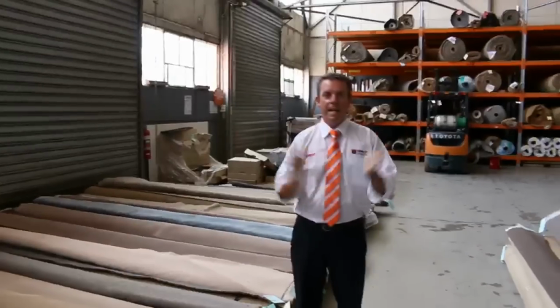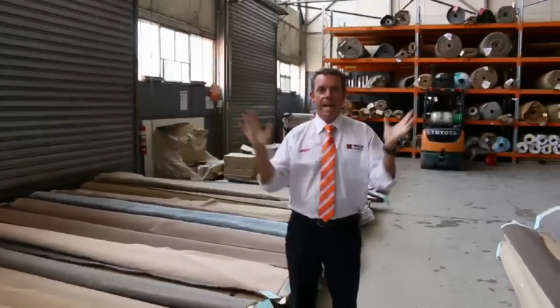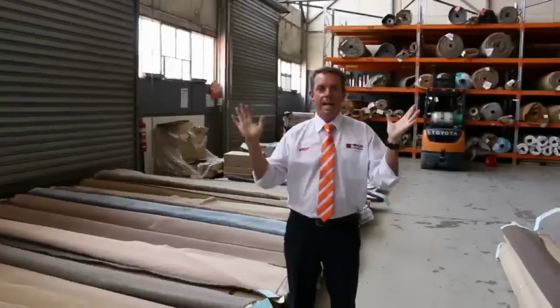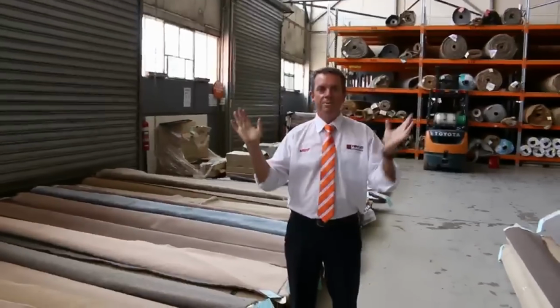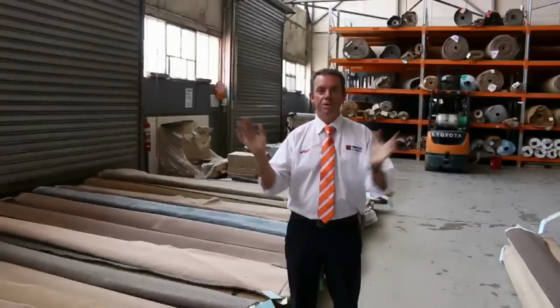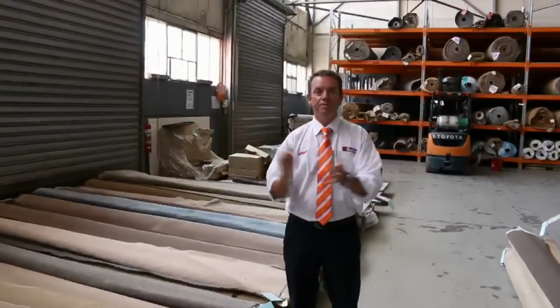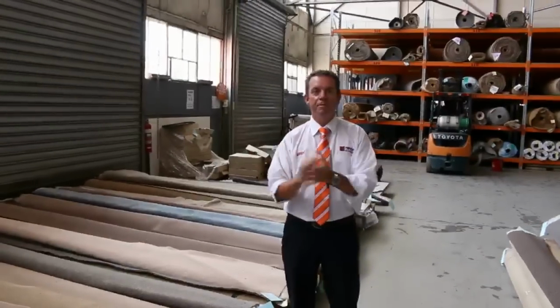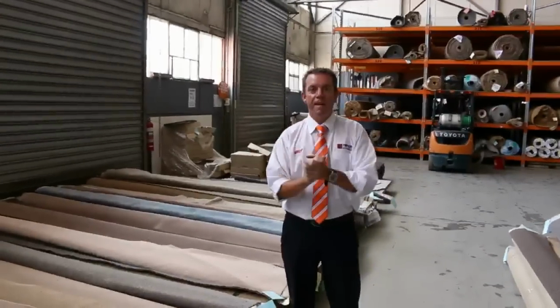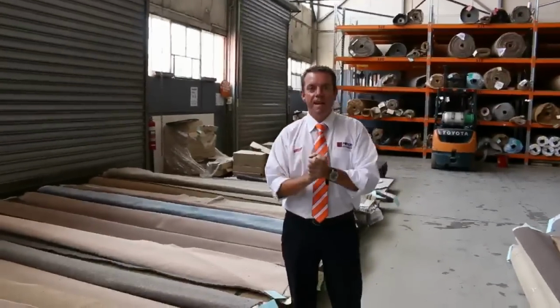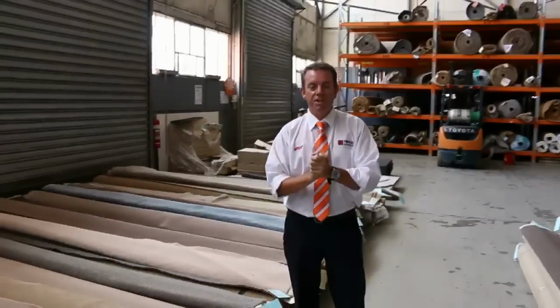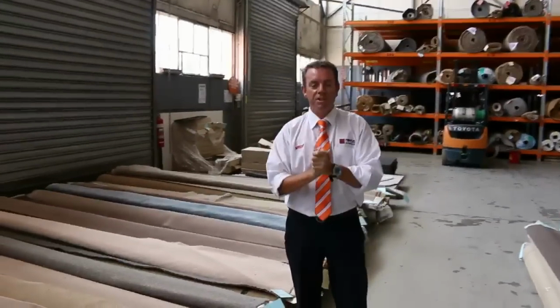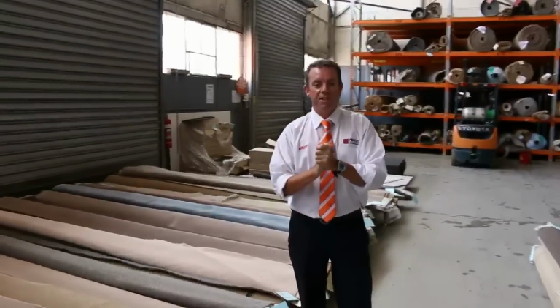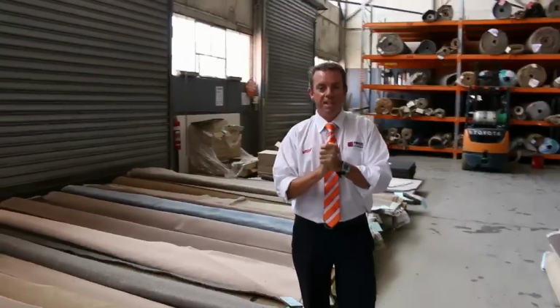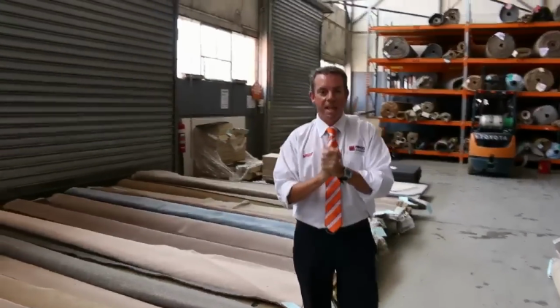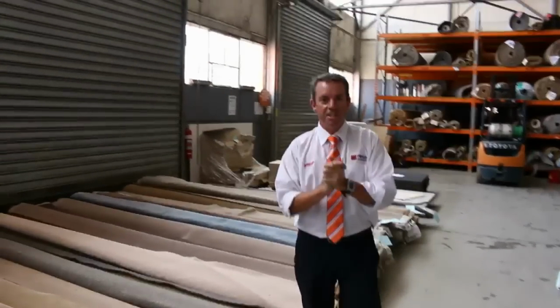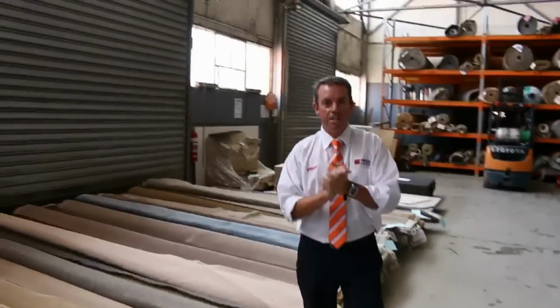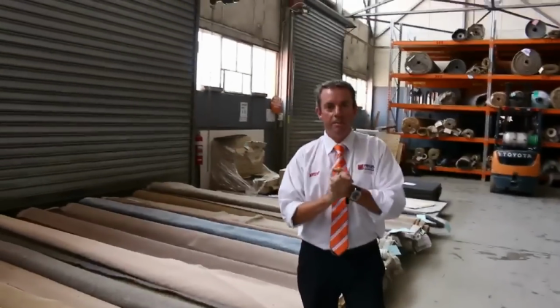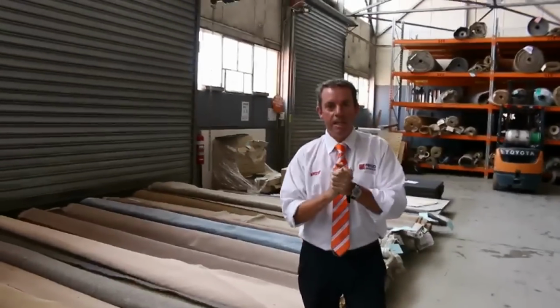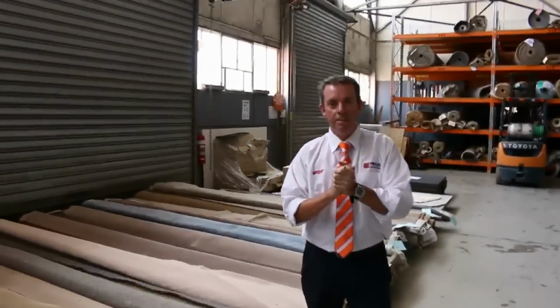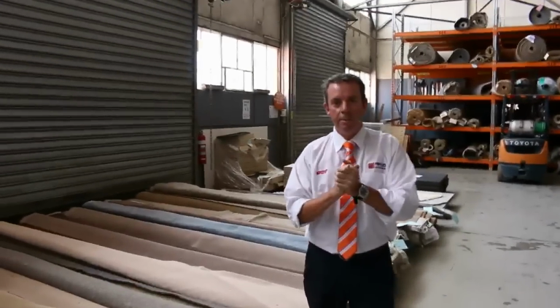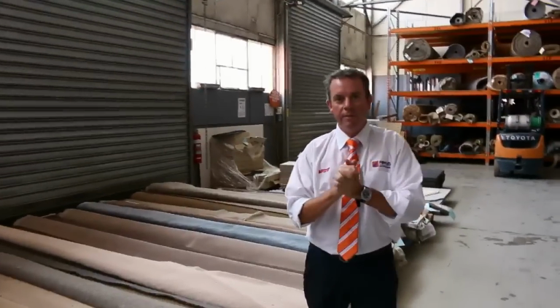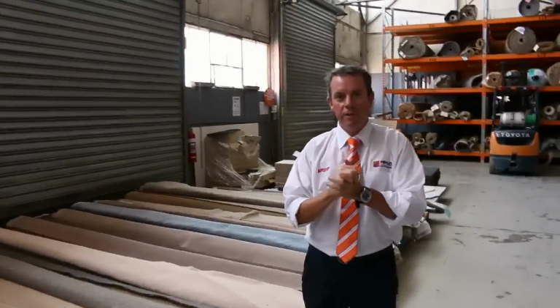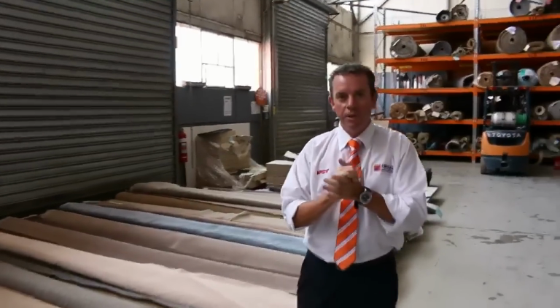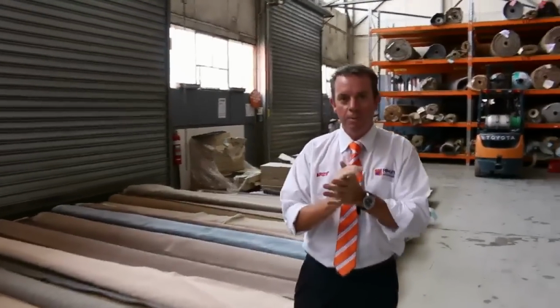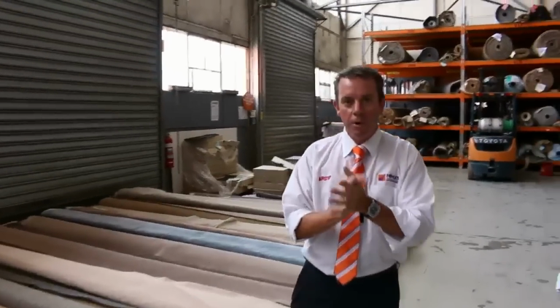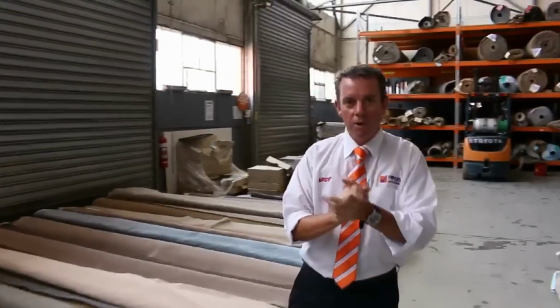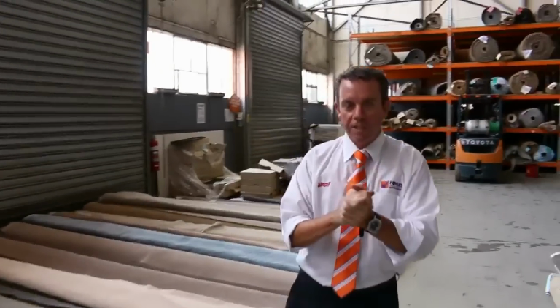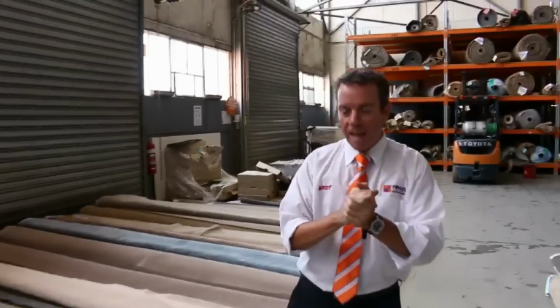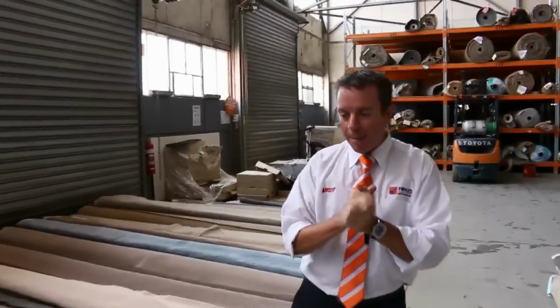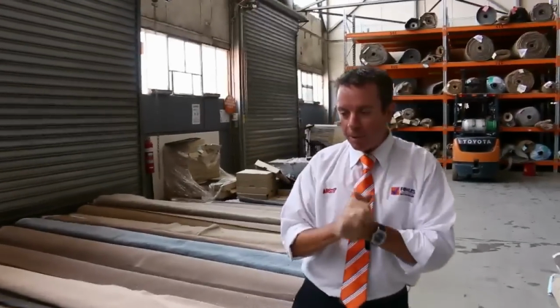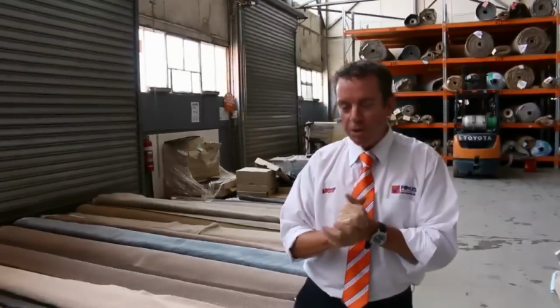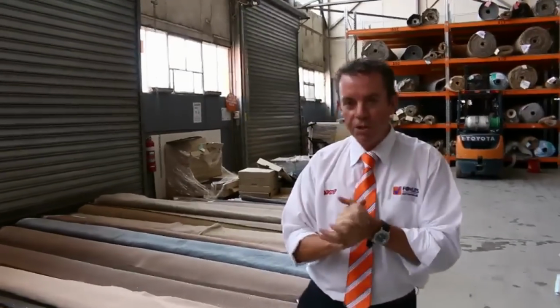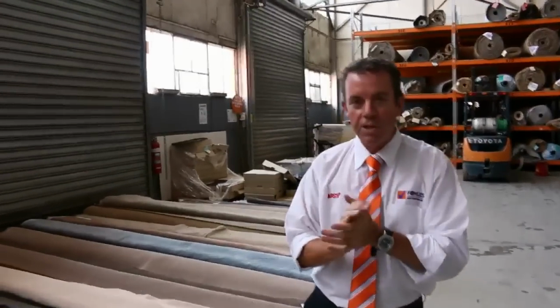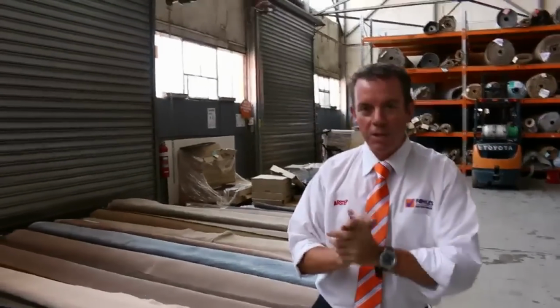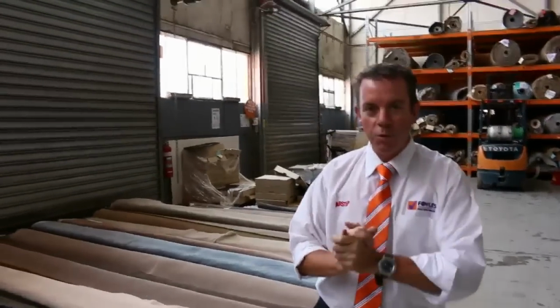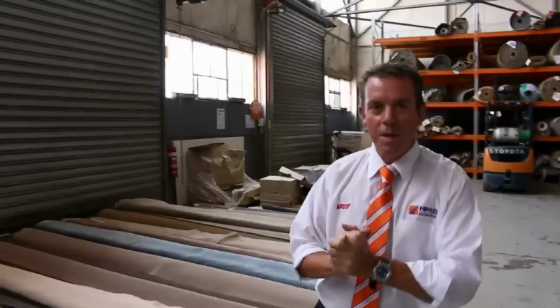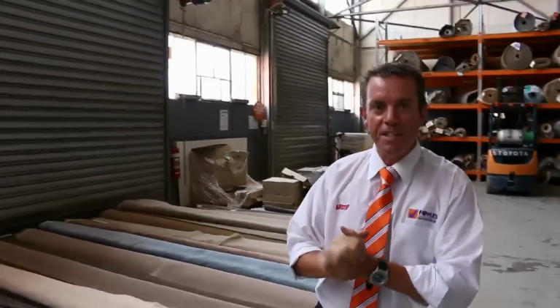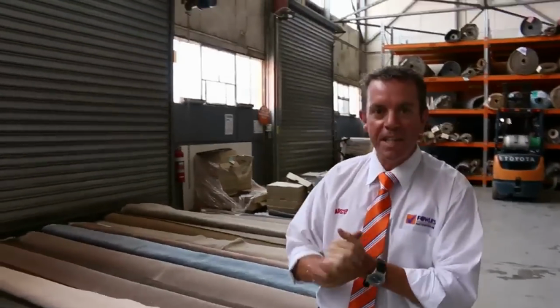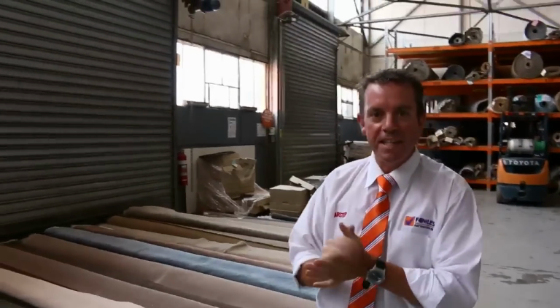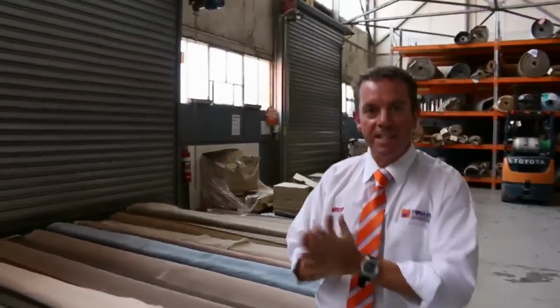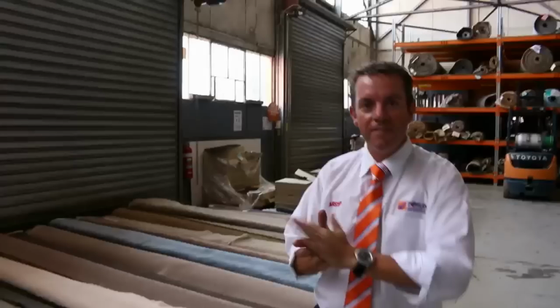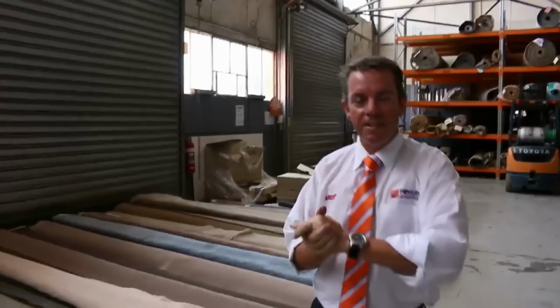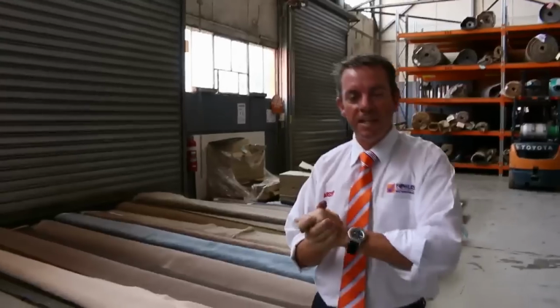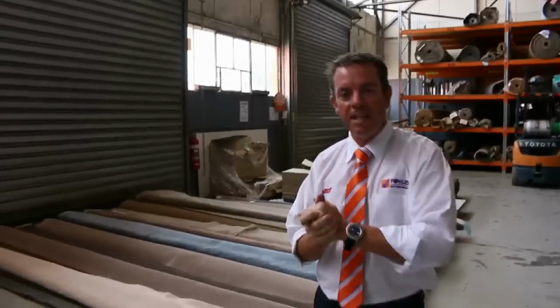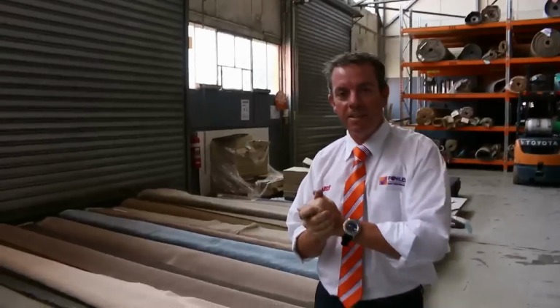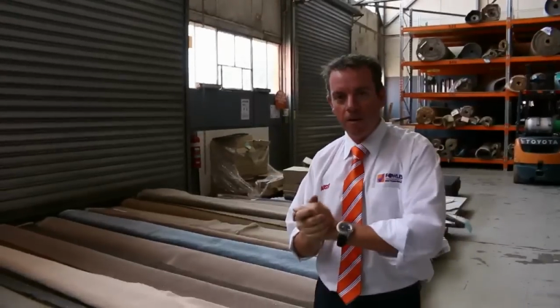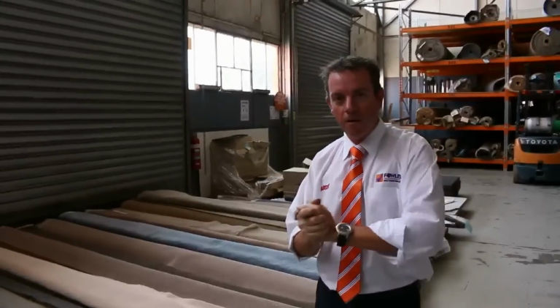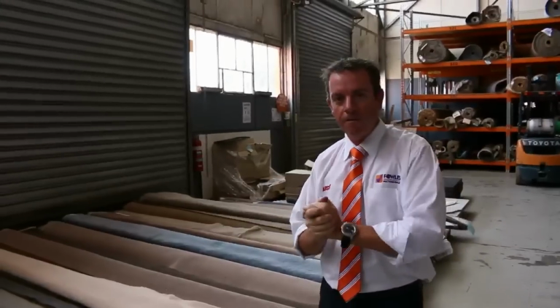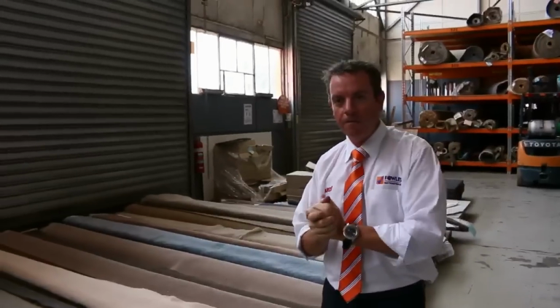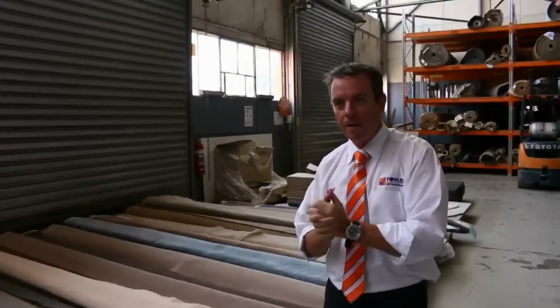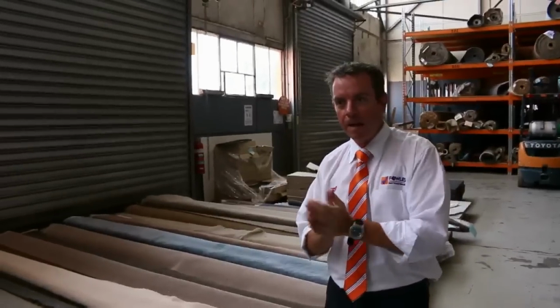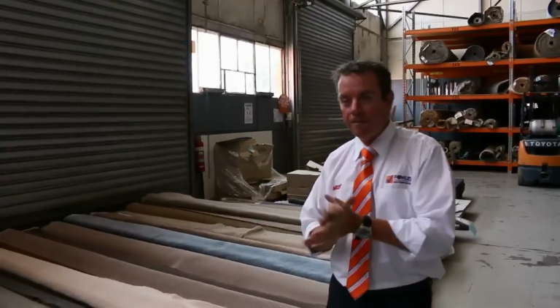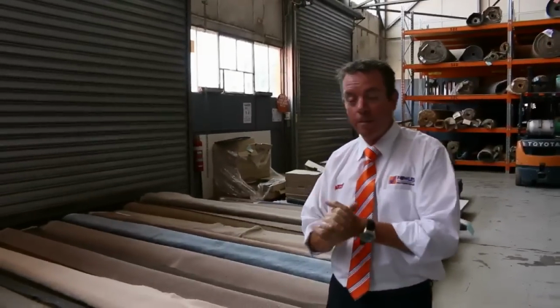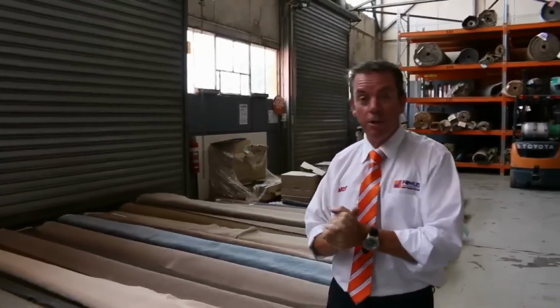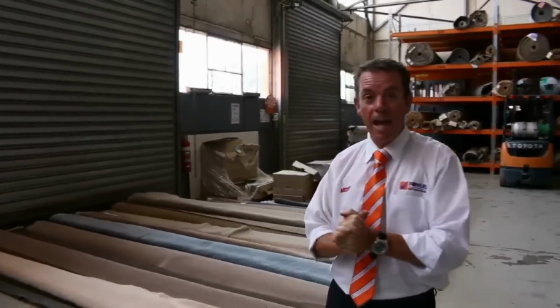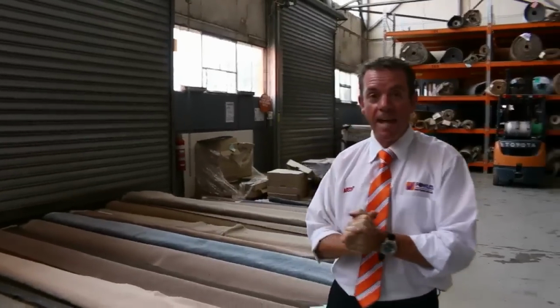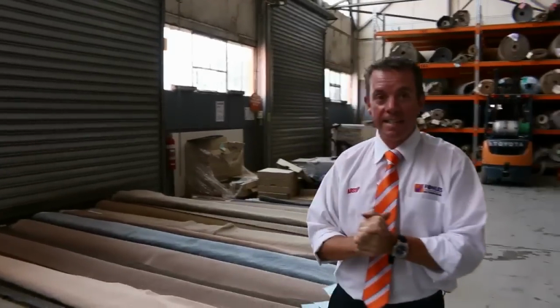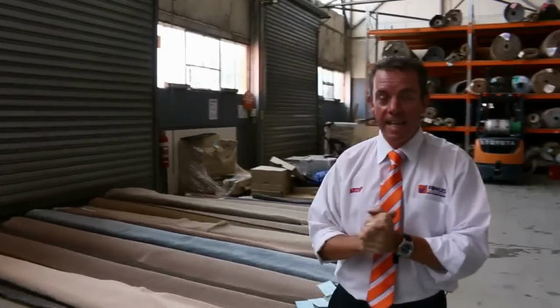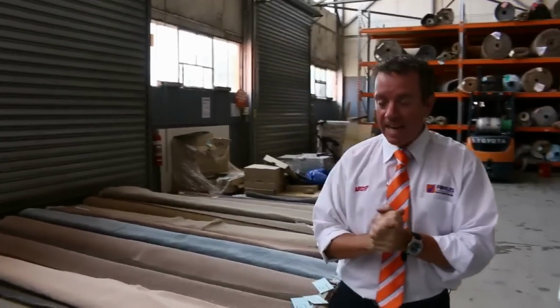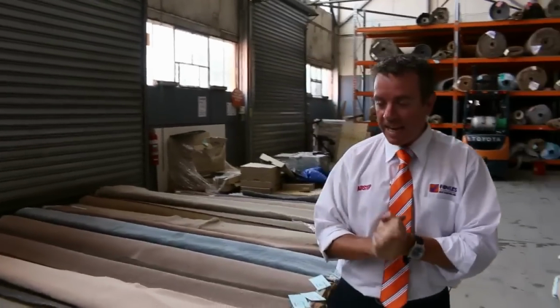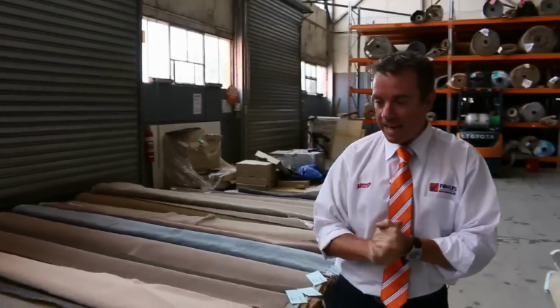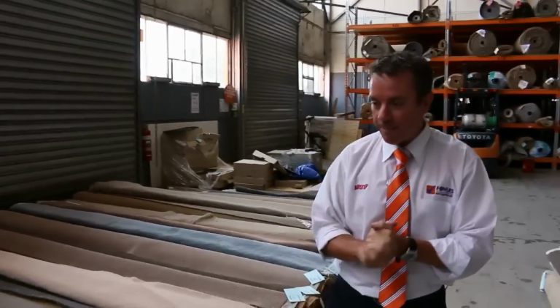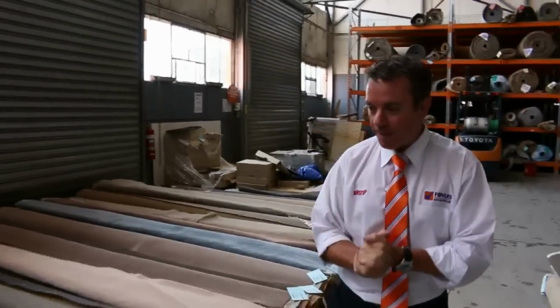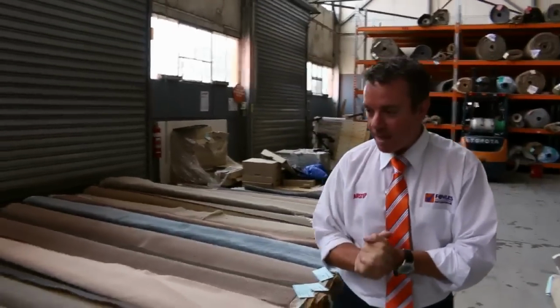G'day, I'm John from Fowles Auction and Sales. I'm here to preview tomorrow's carpet auction — that's Wednesday the 17th of February at 10 a.m.